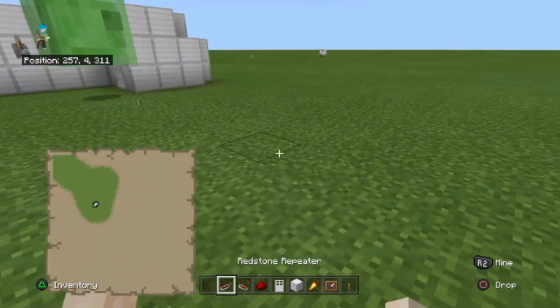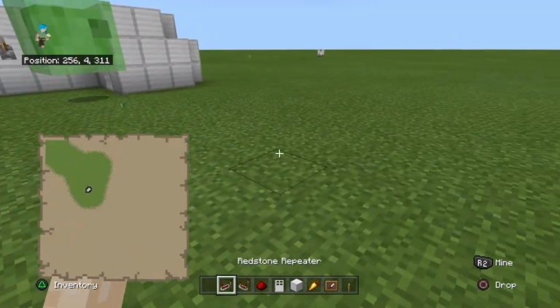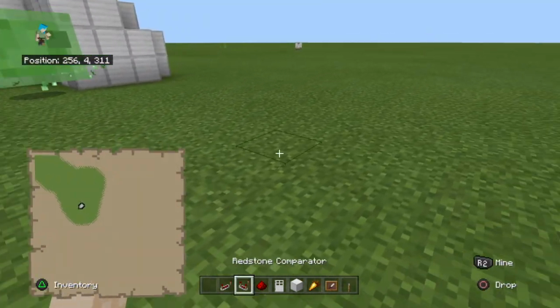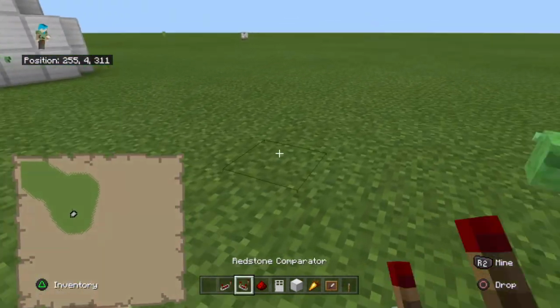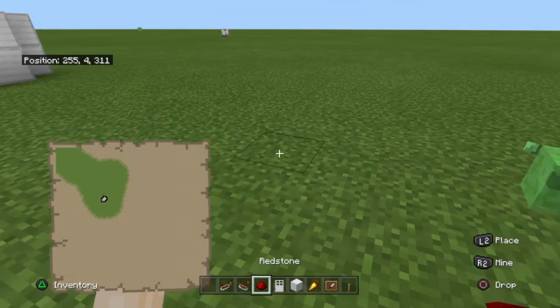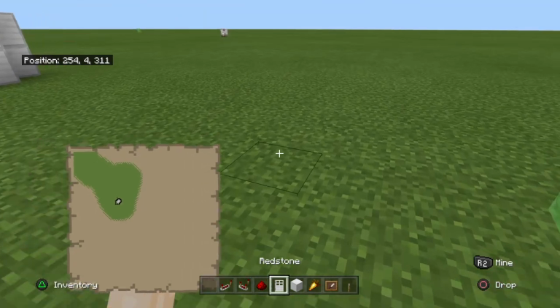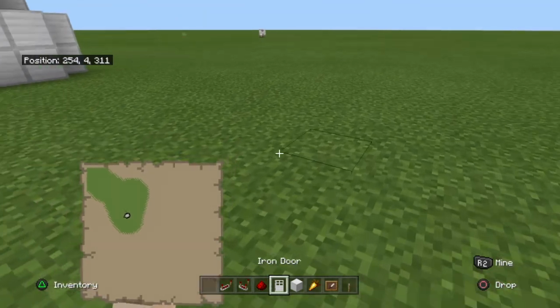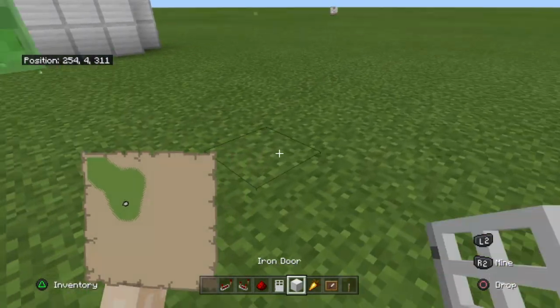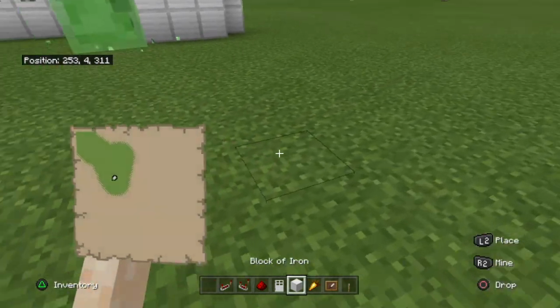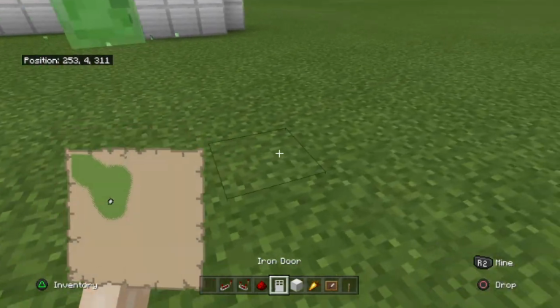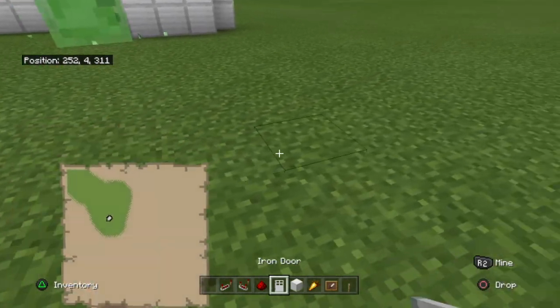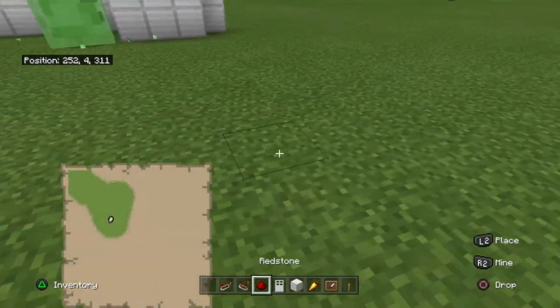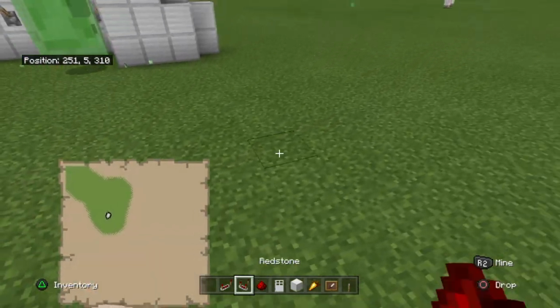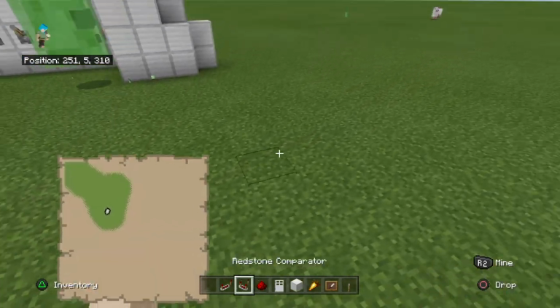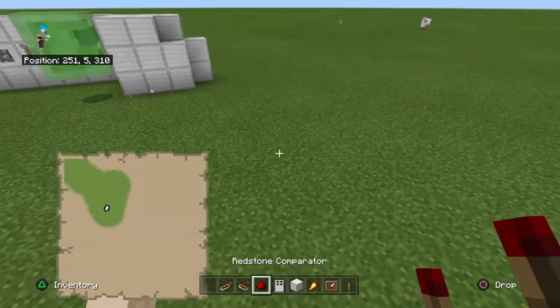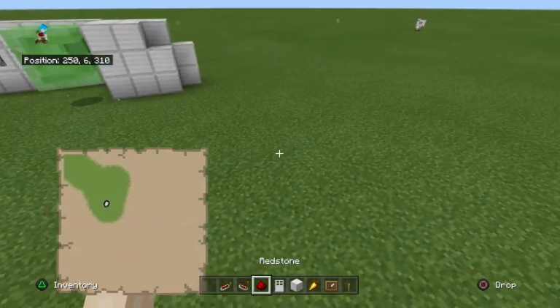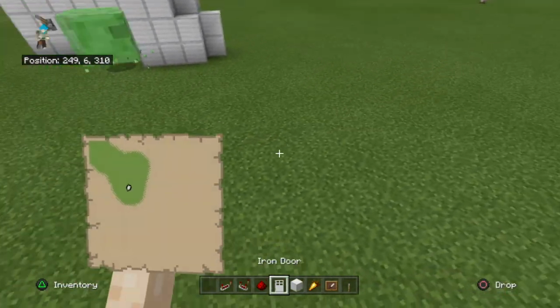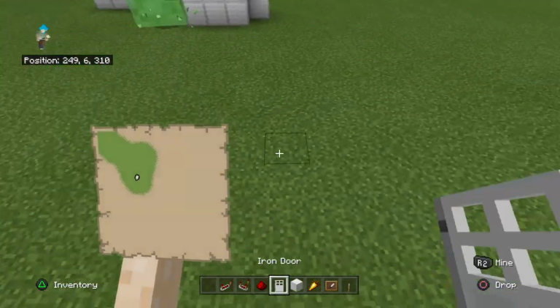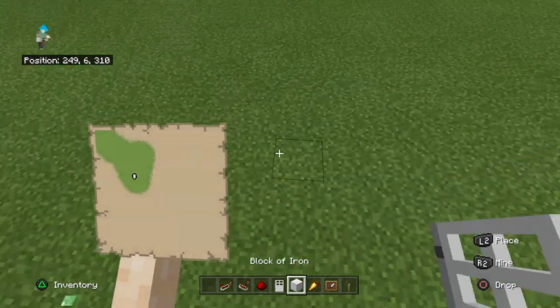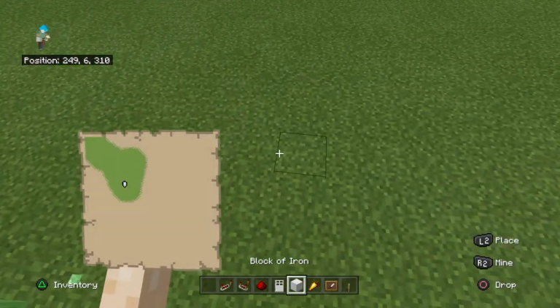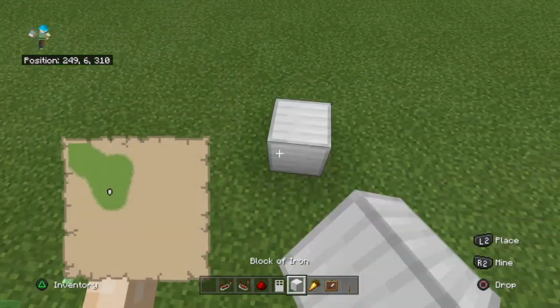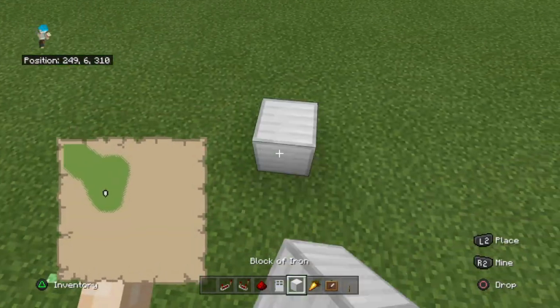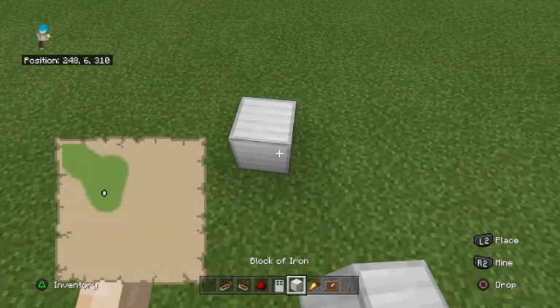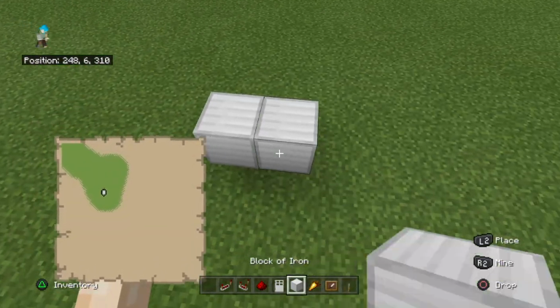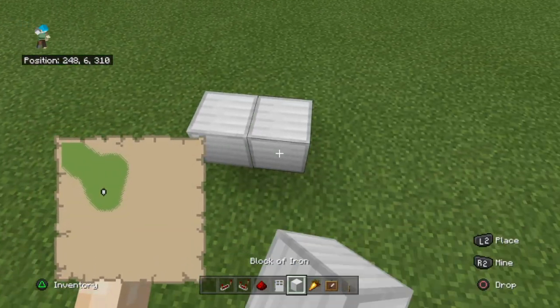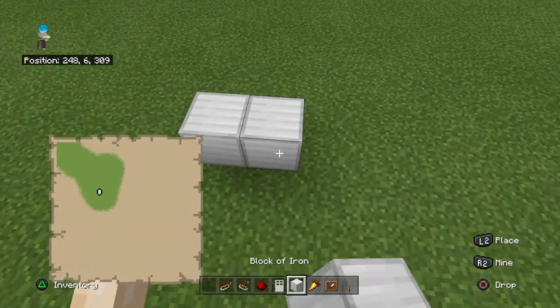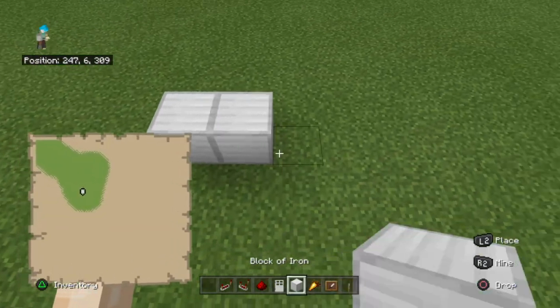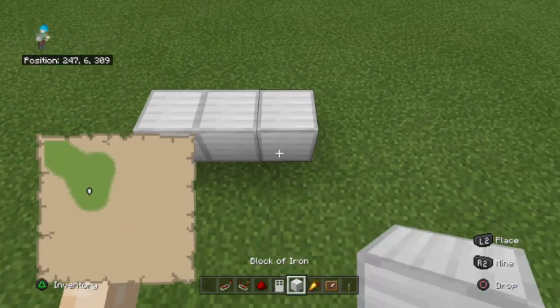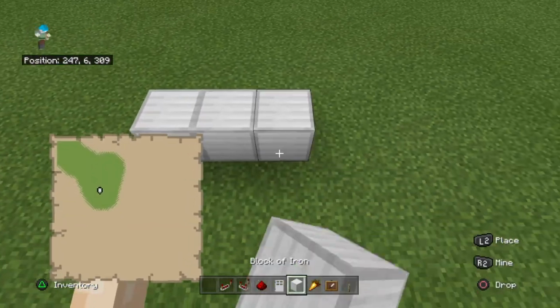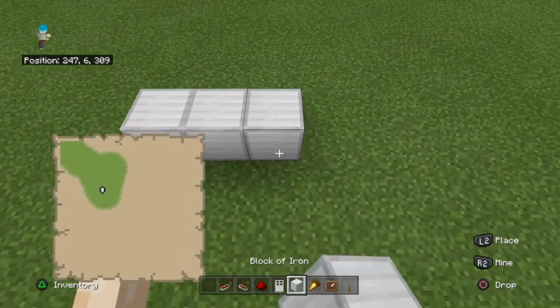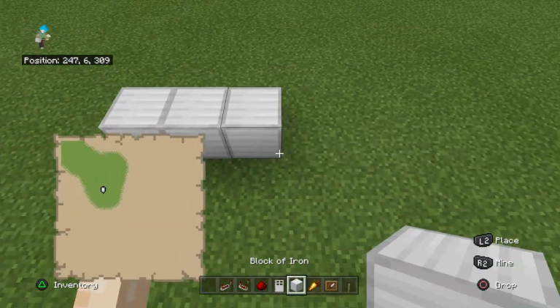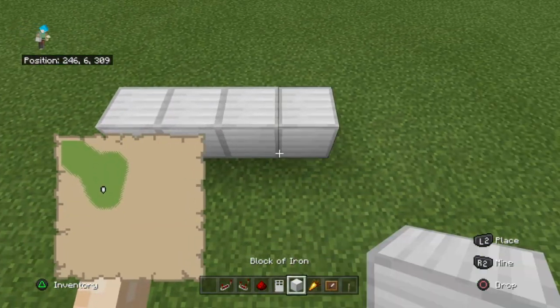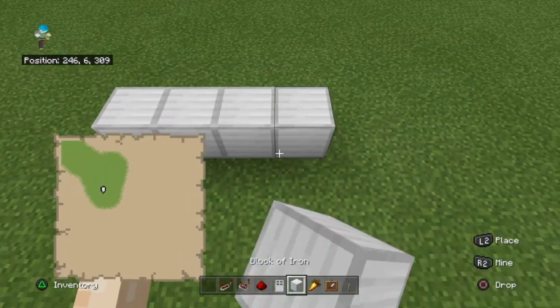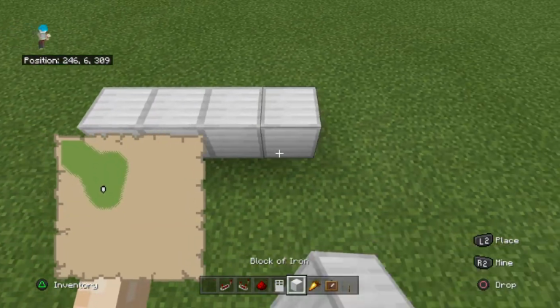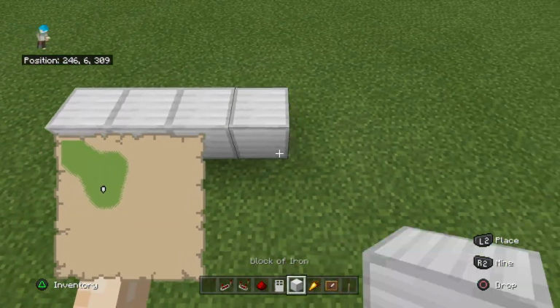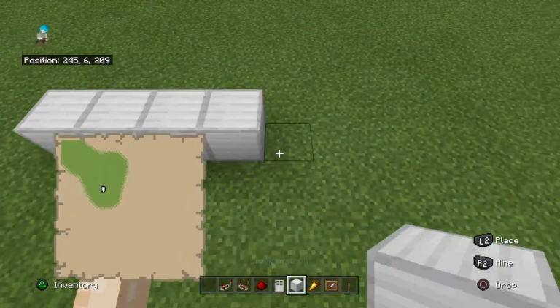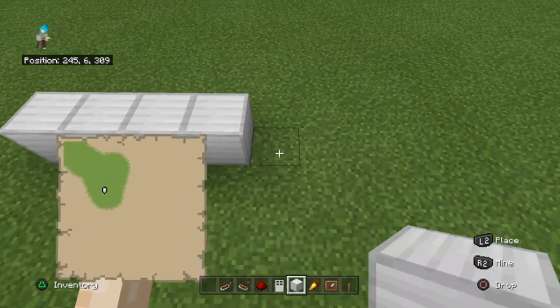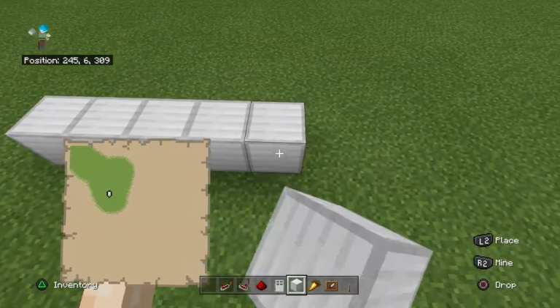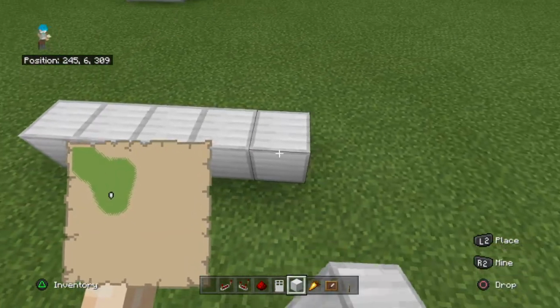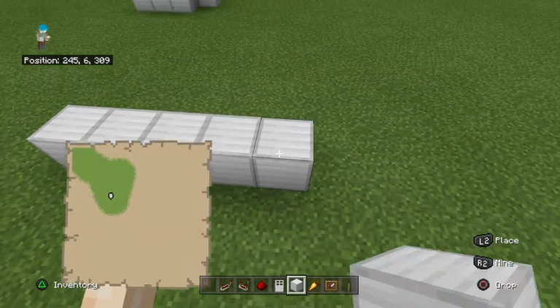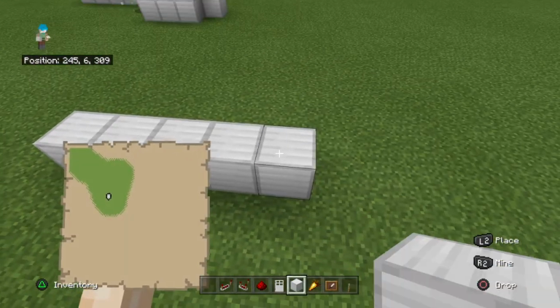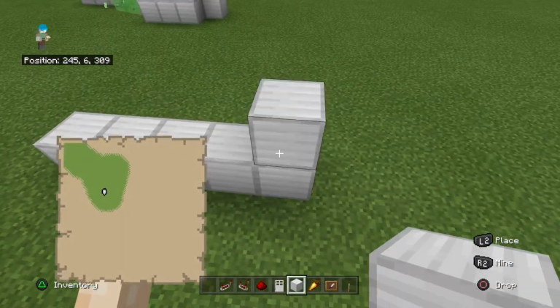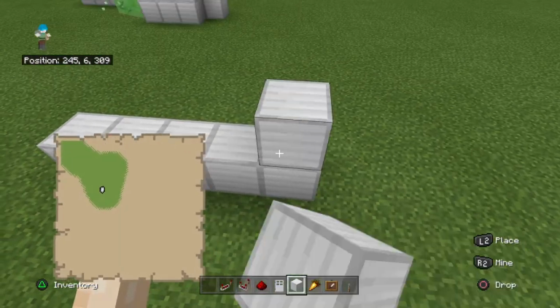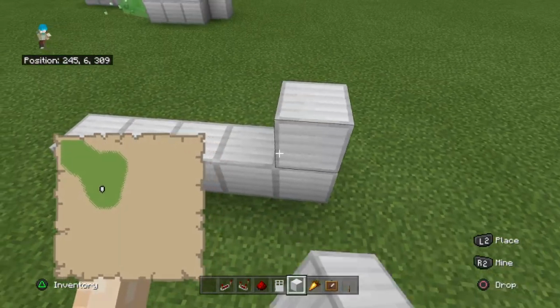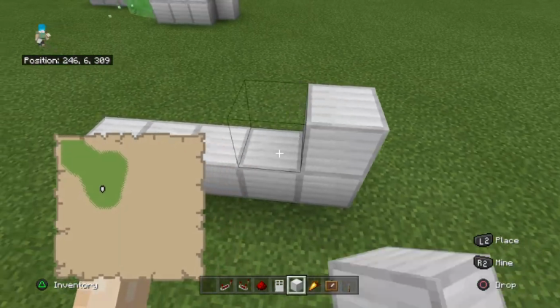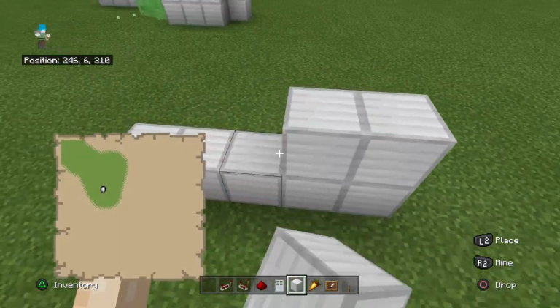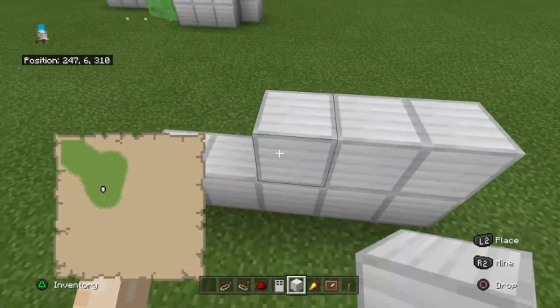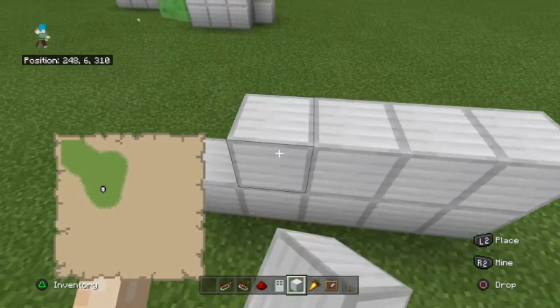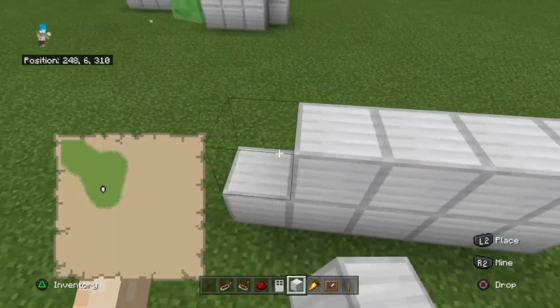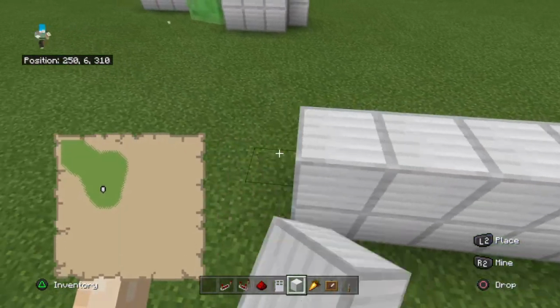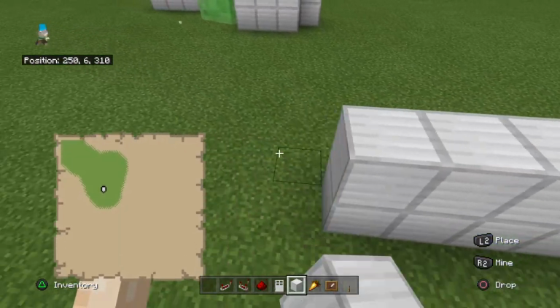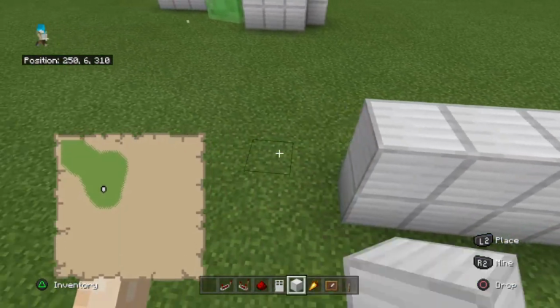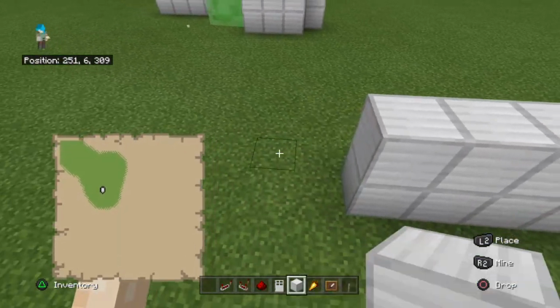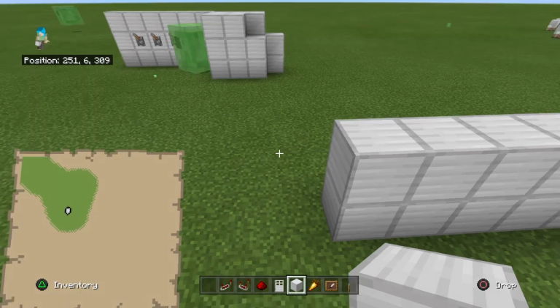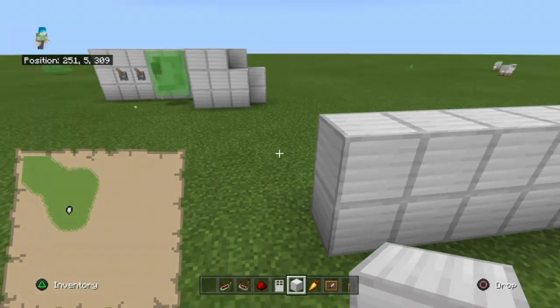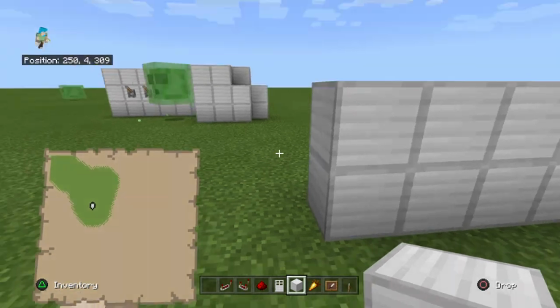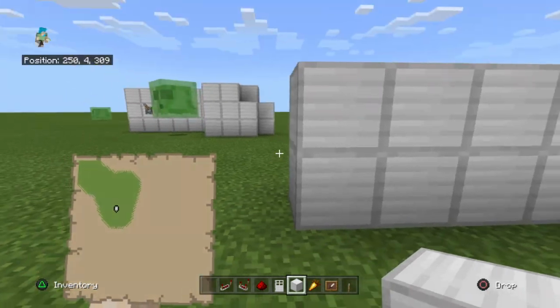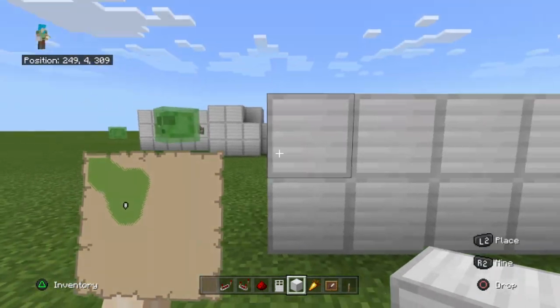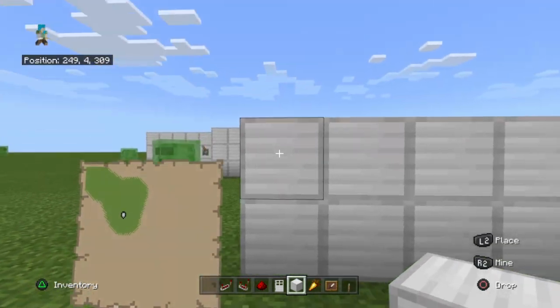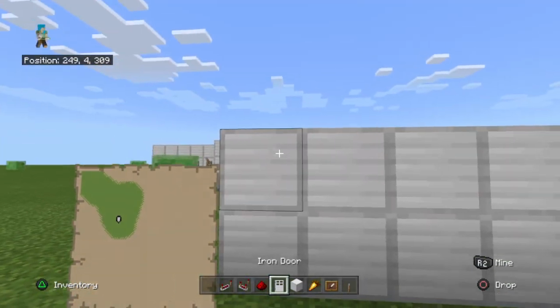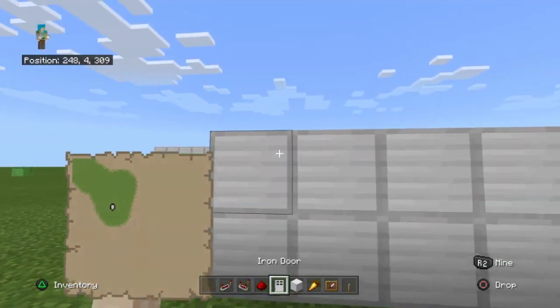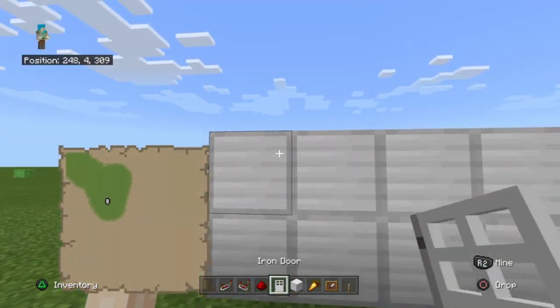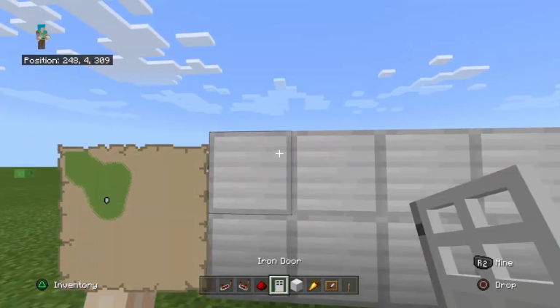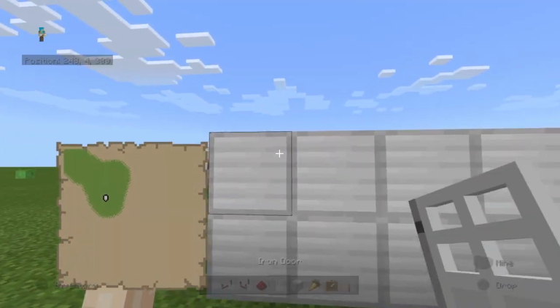First thing you need to do is make your wall. I'm using block of iron for my example, but you can use any block you'd like.